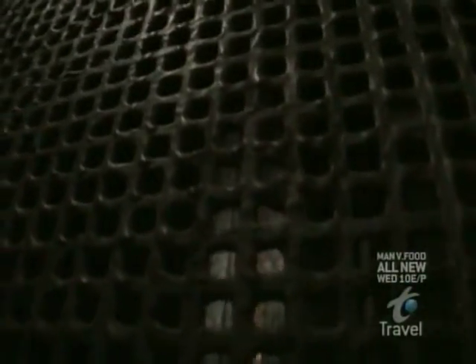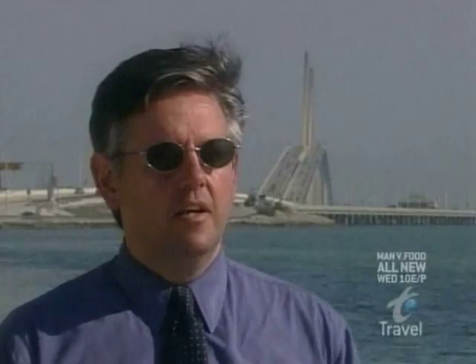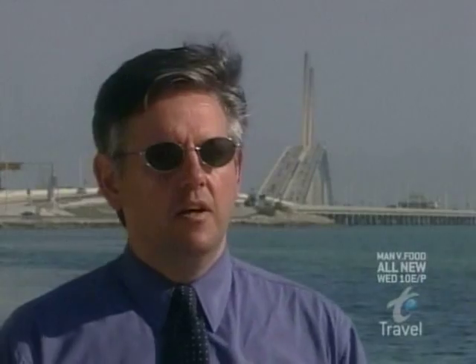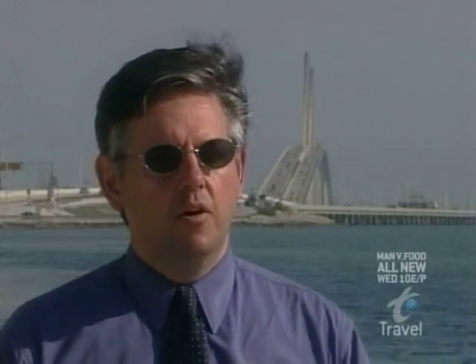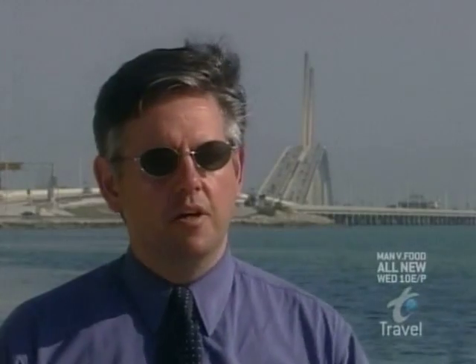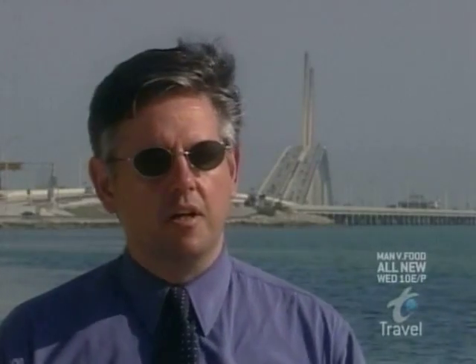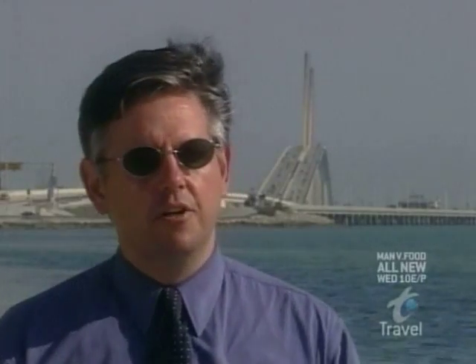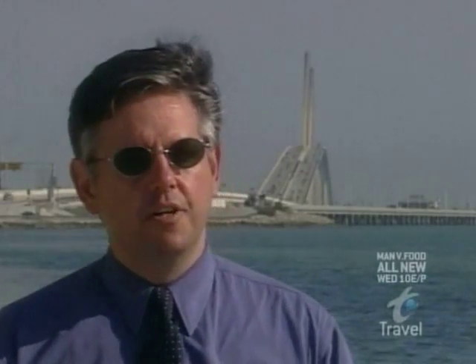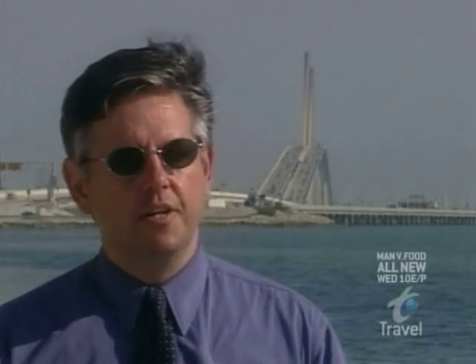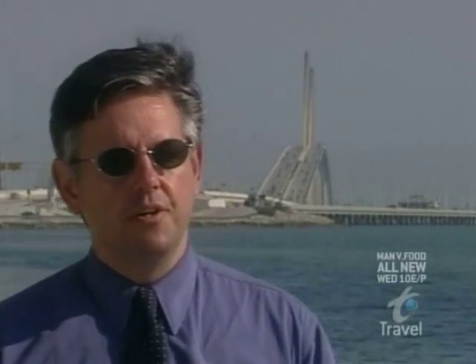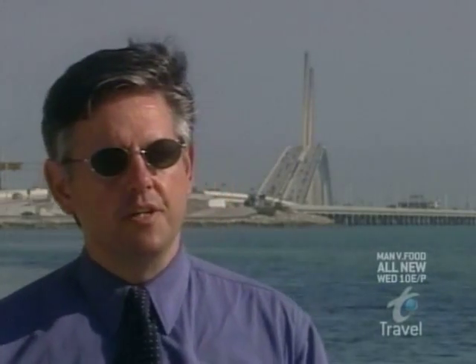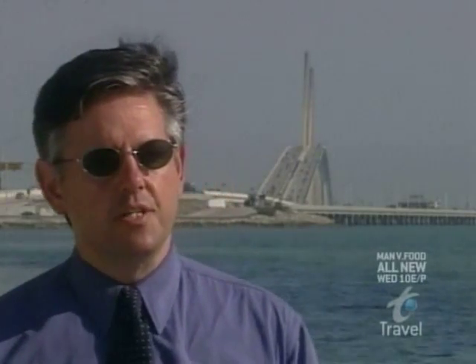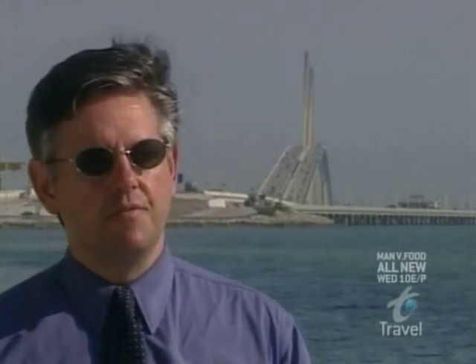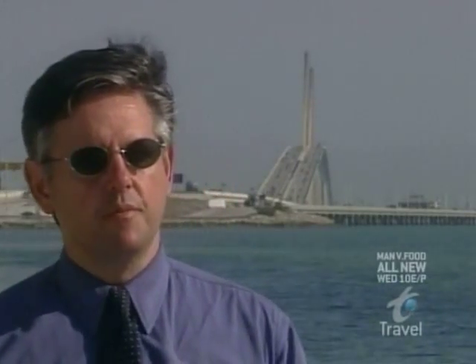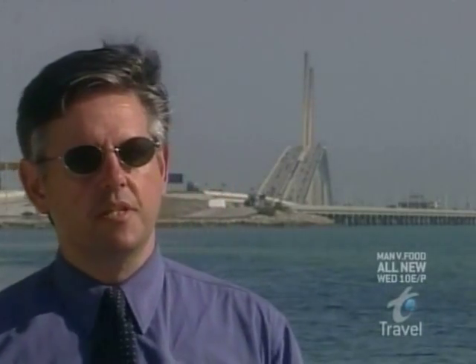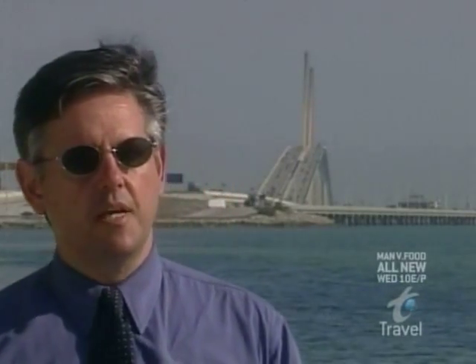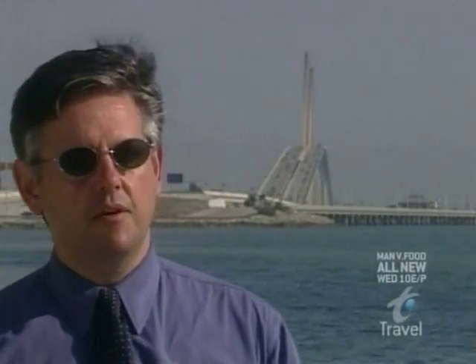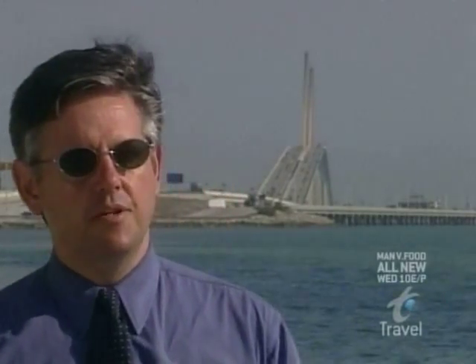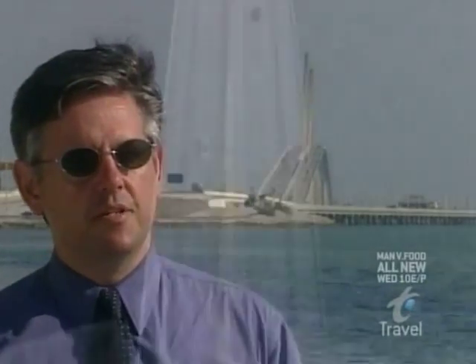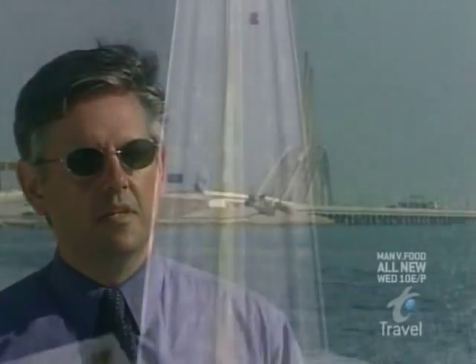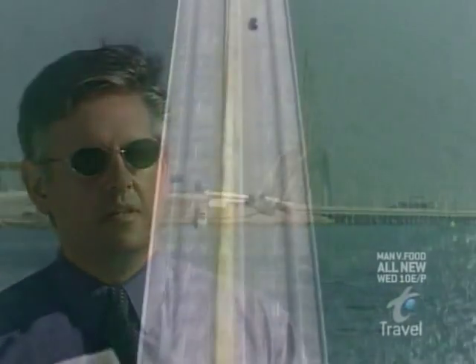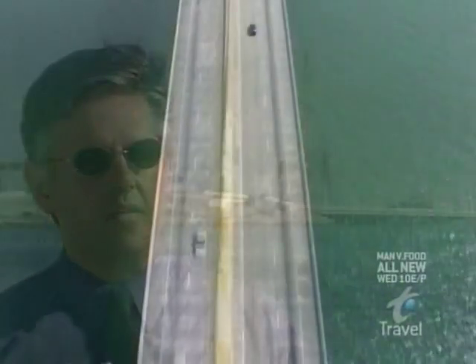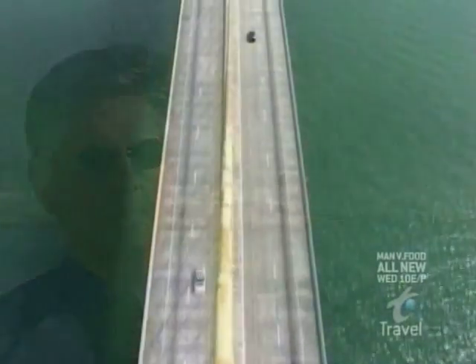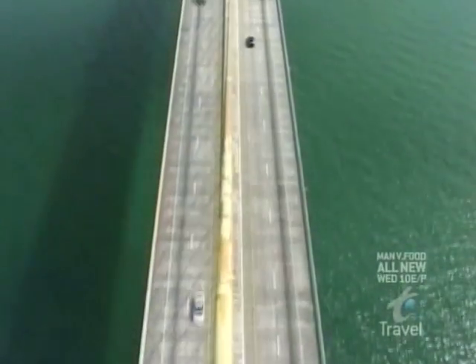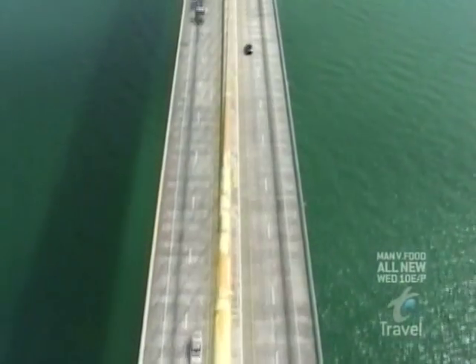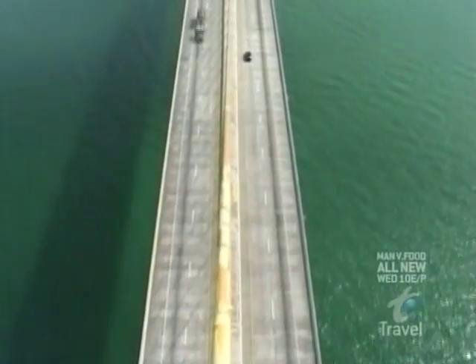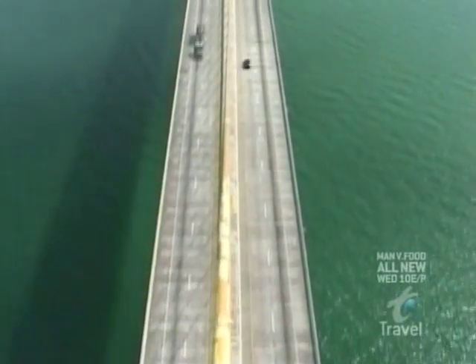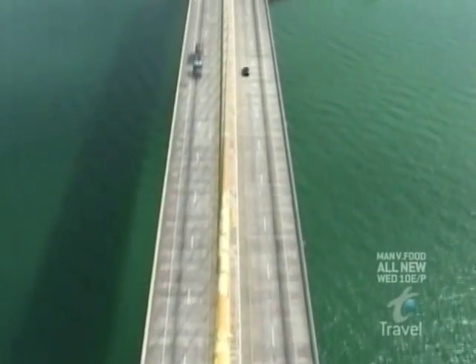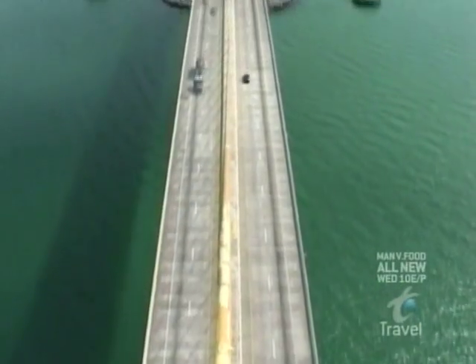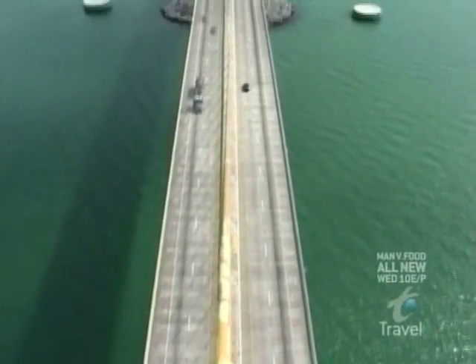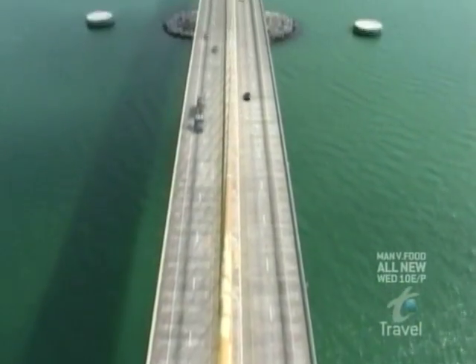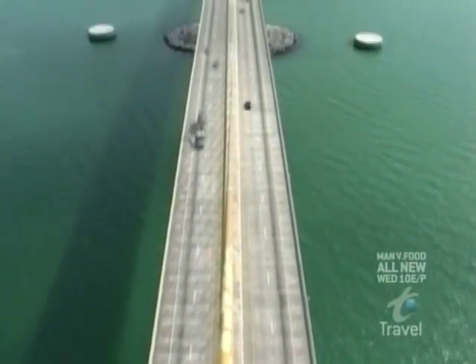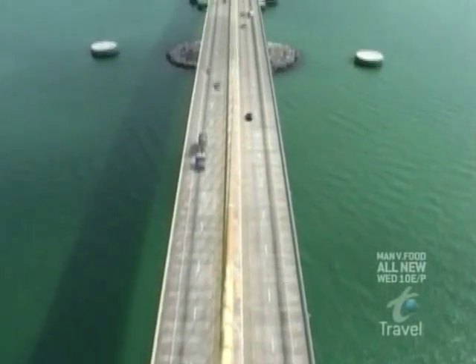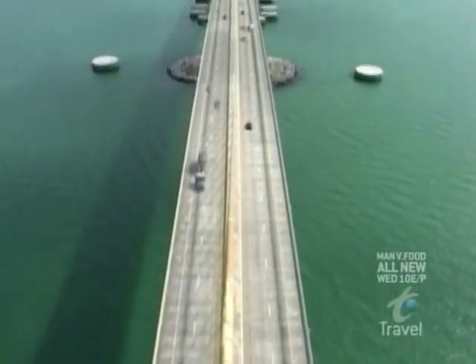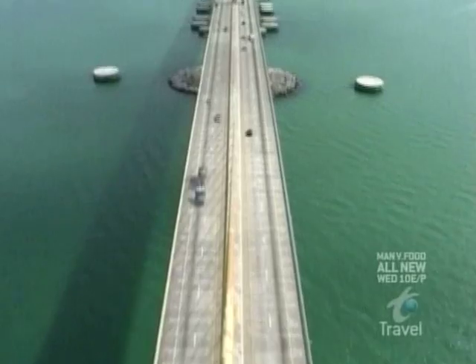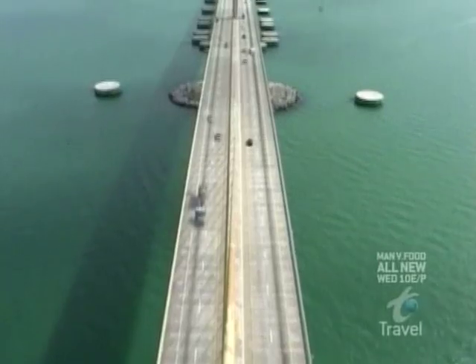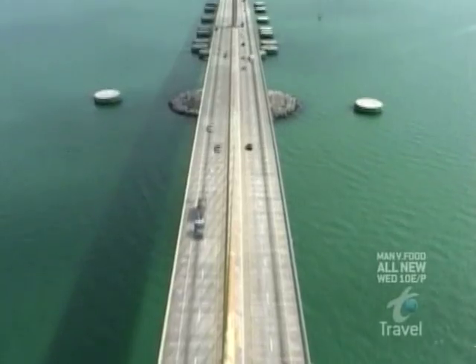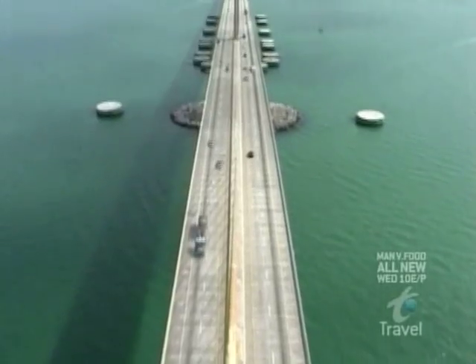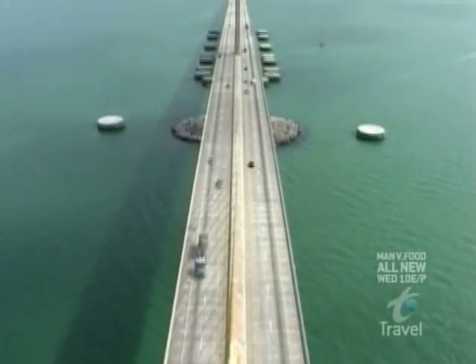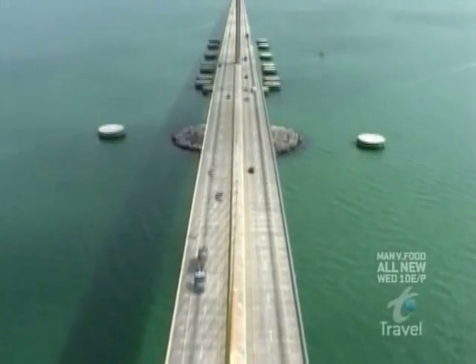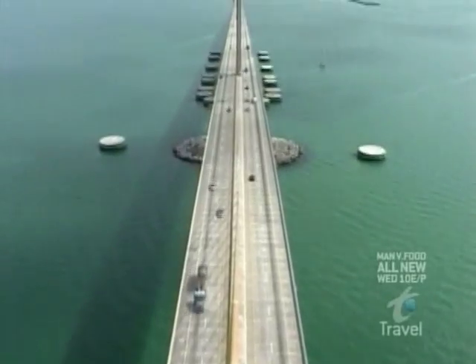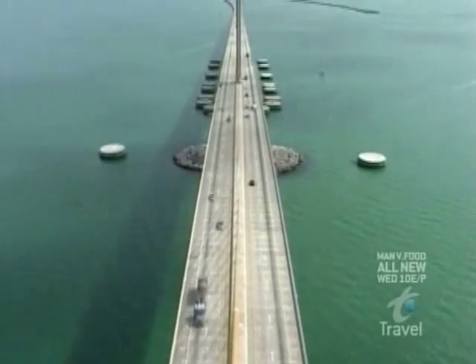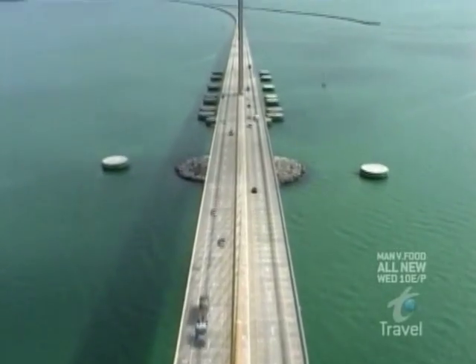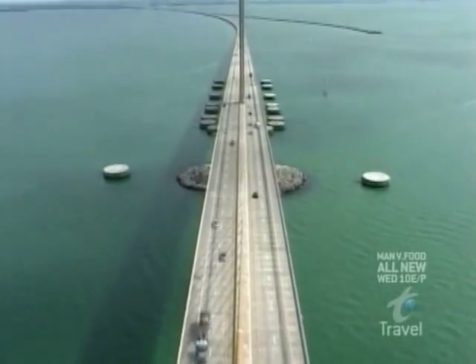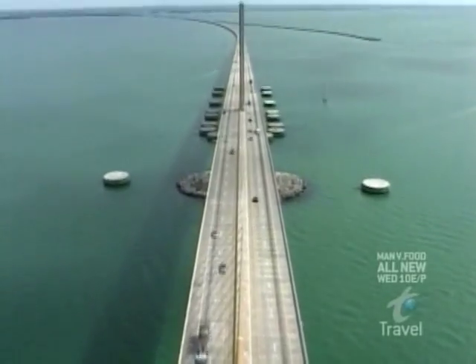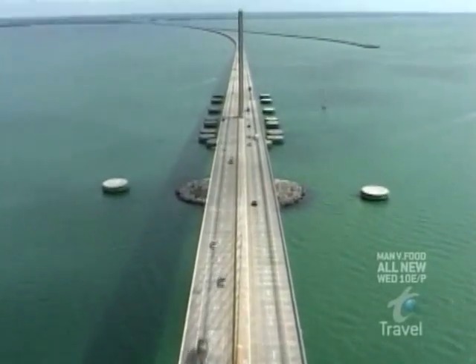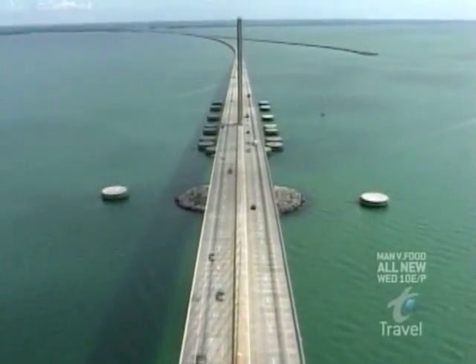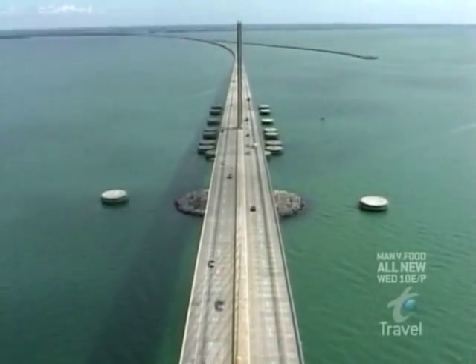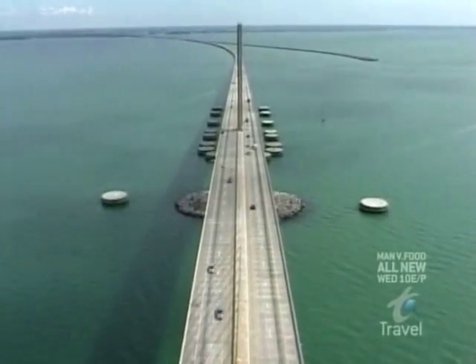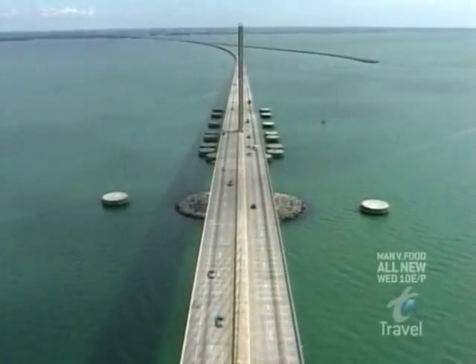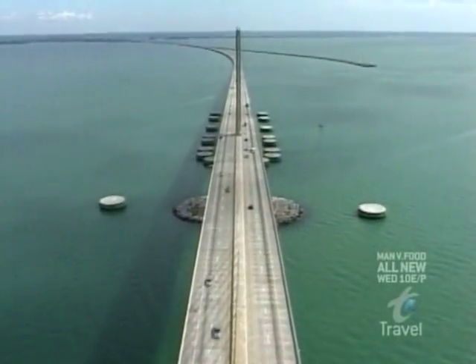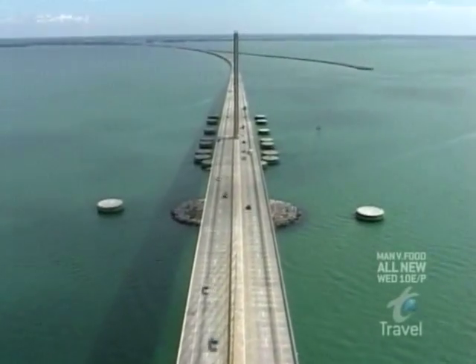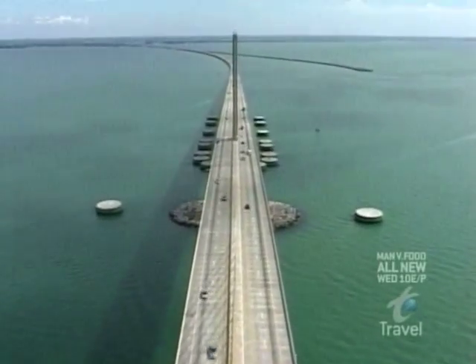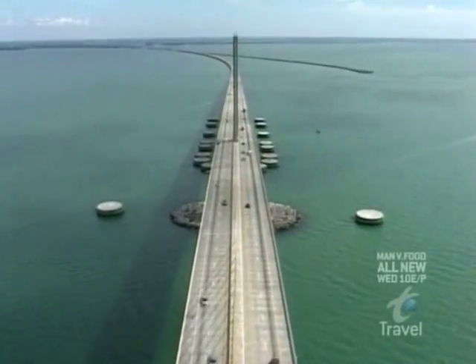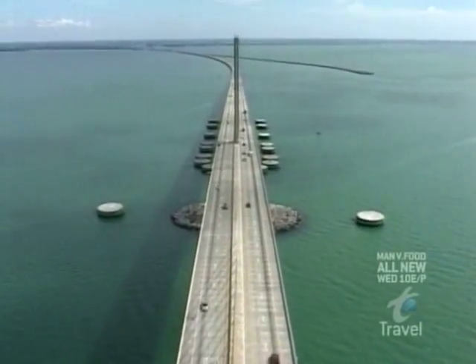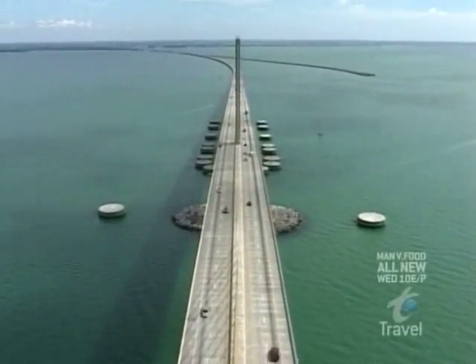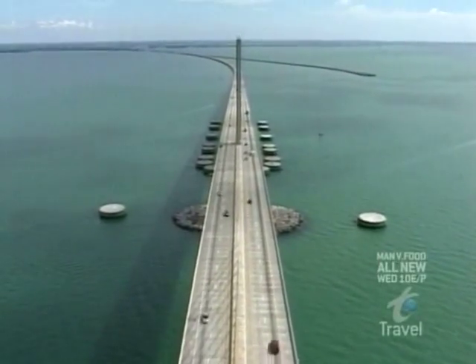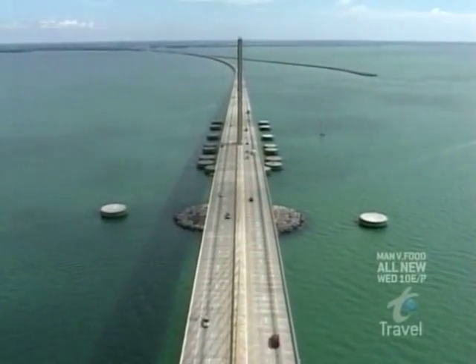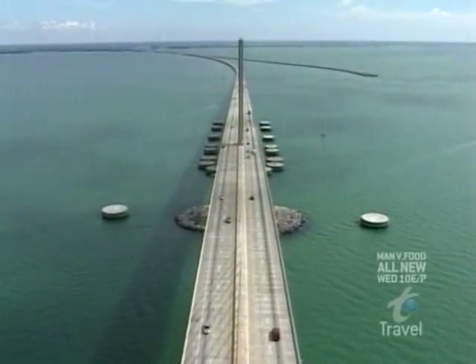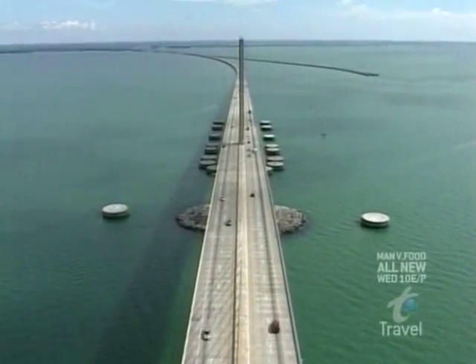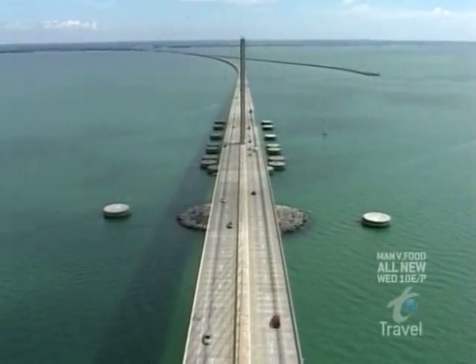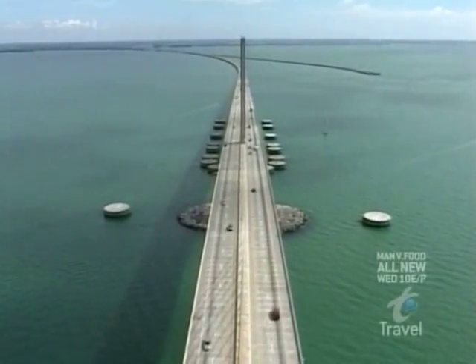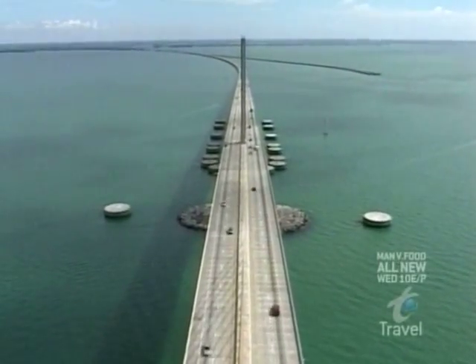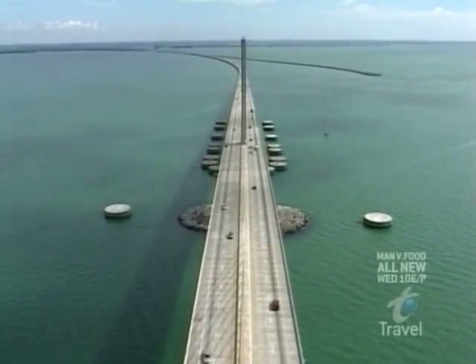On a clear day, you can see from the towers: Tampa, St. Petersburg, and even Egmont Key and the light tower that was built in 1853.